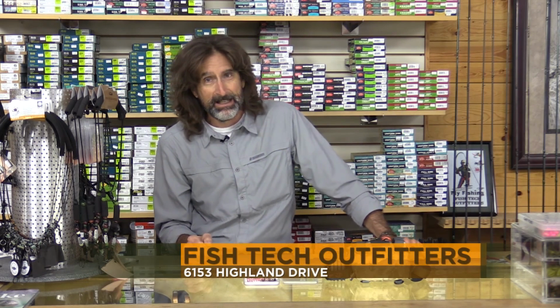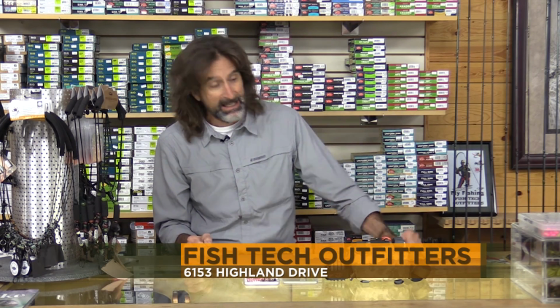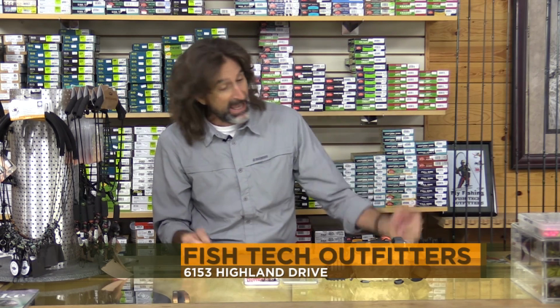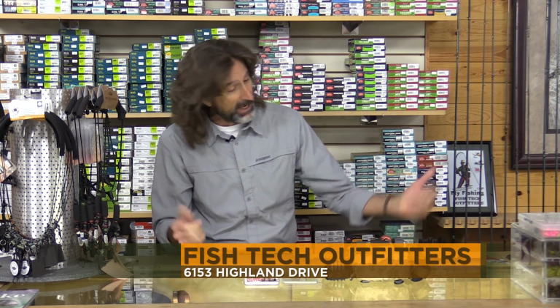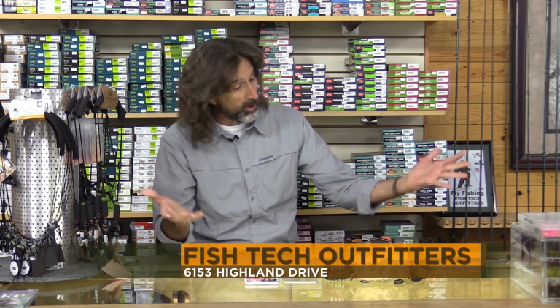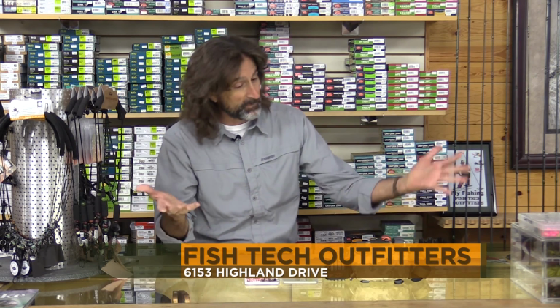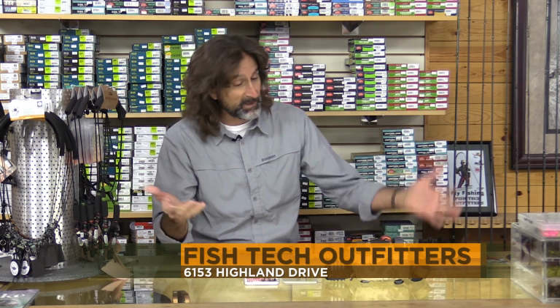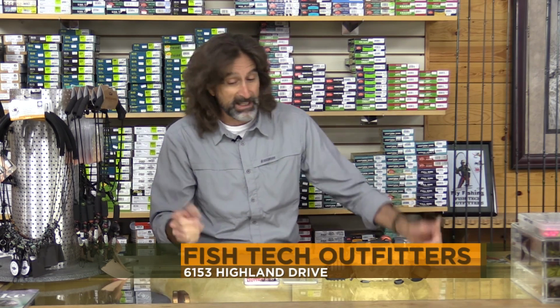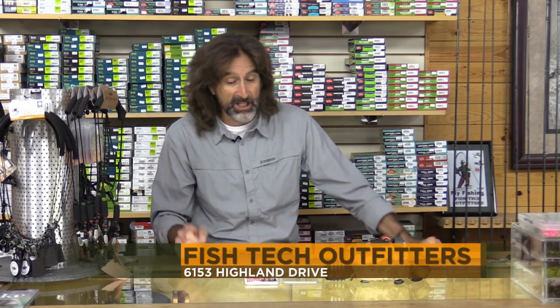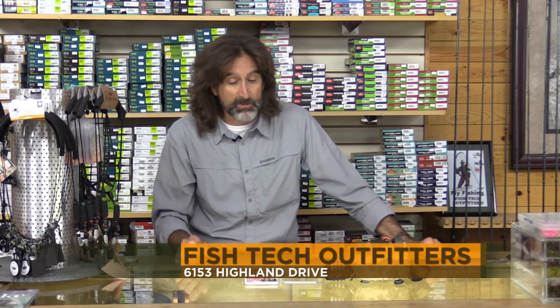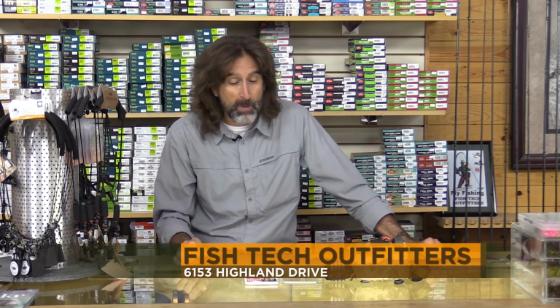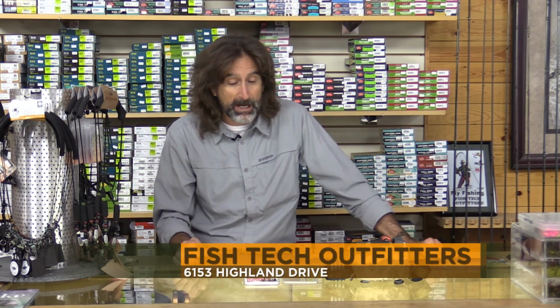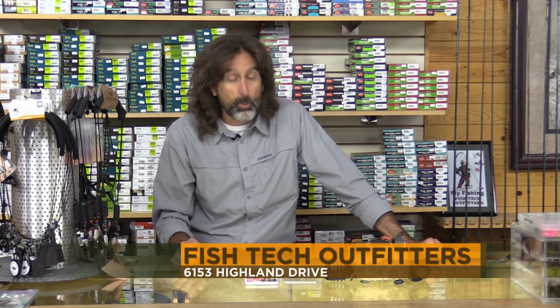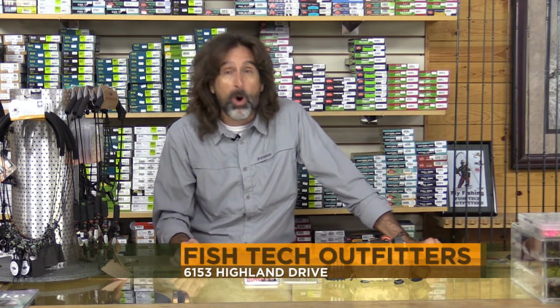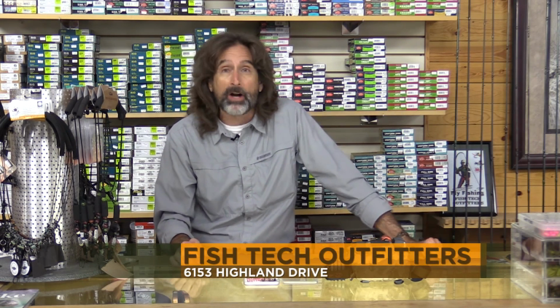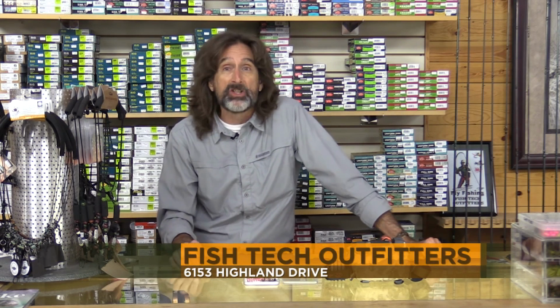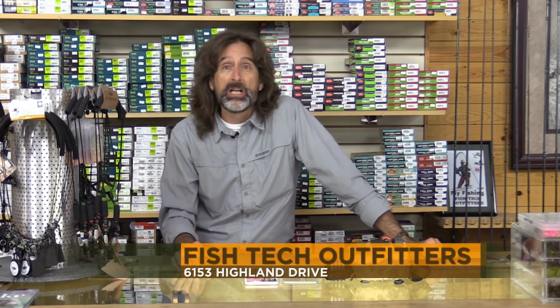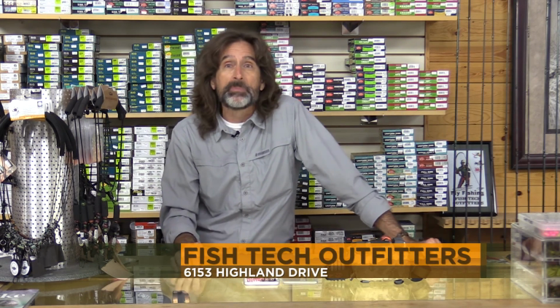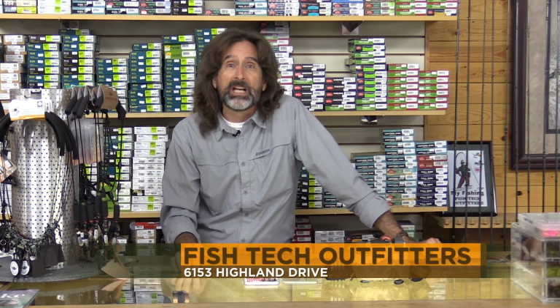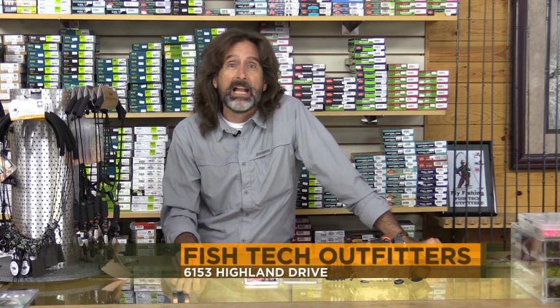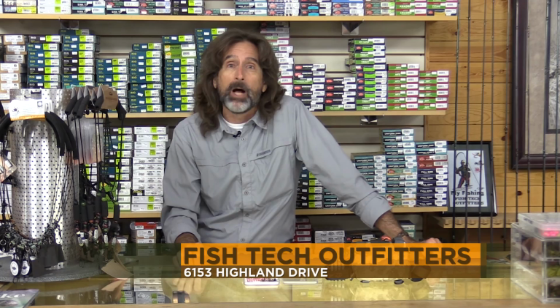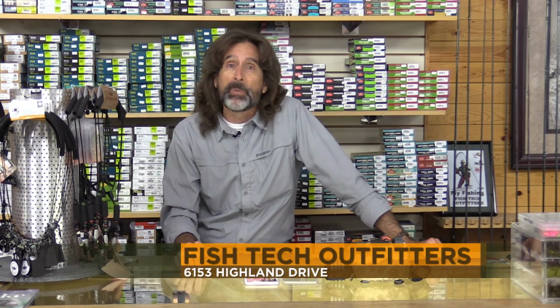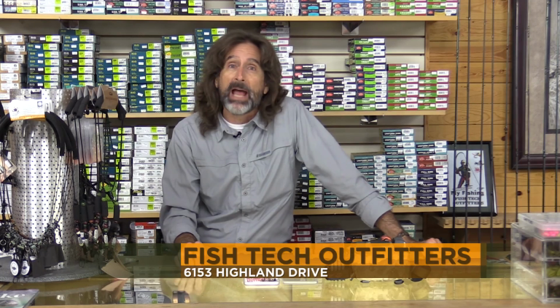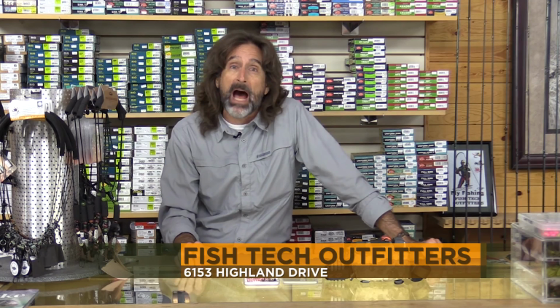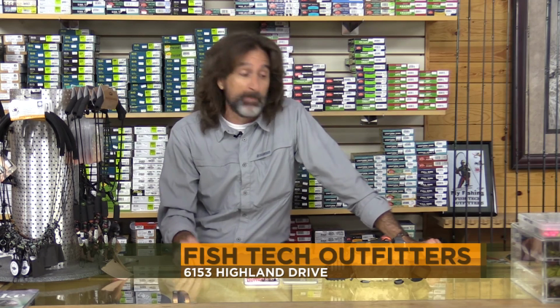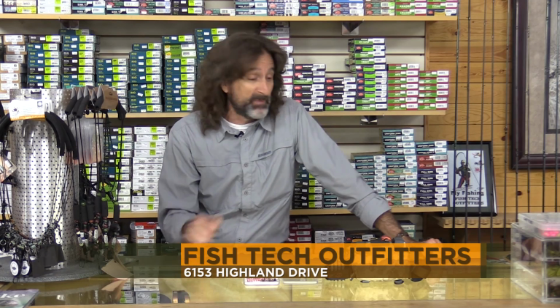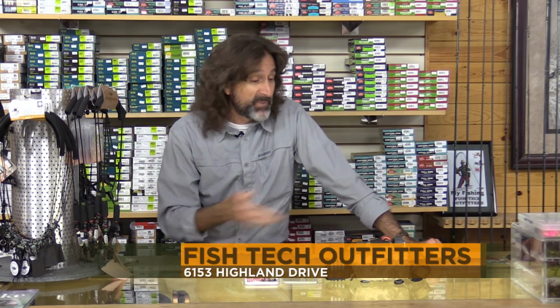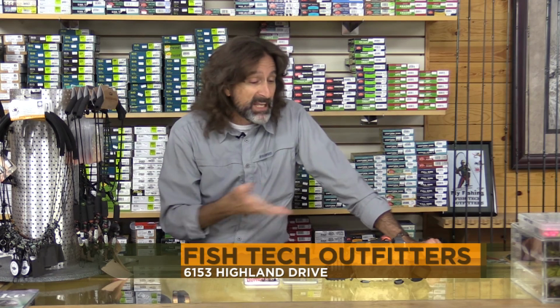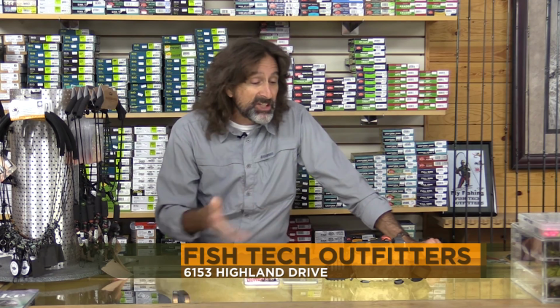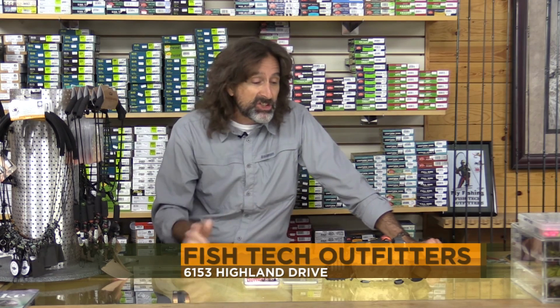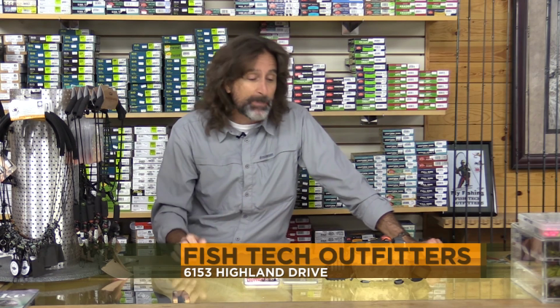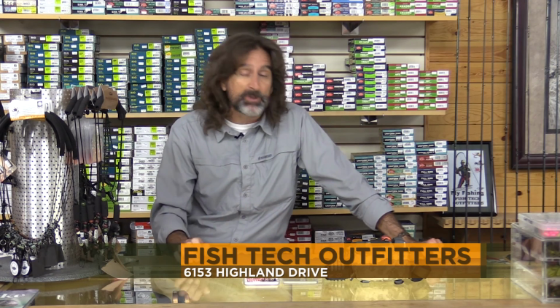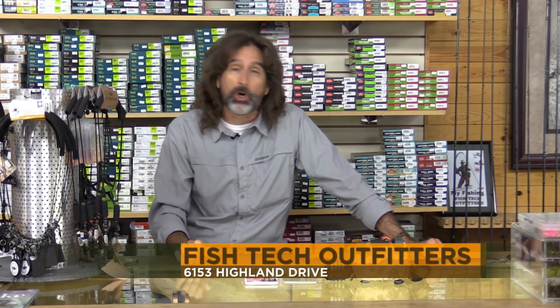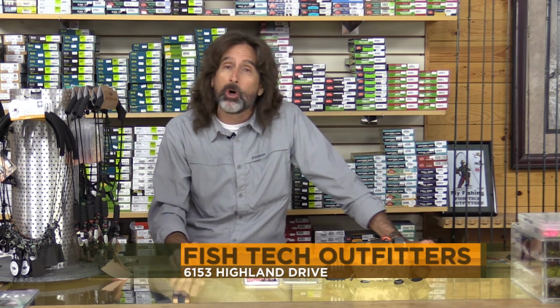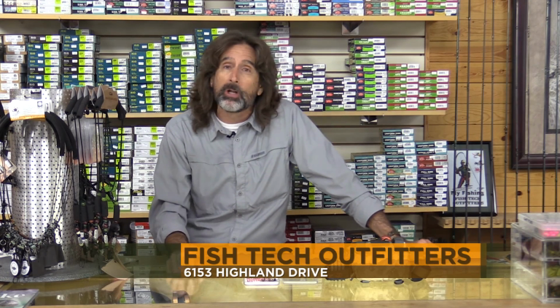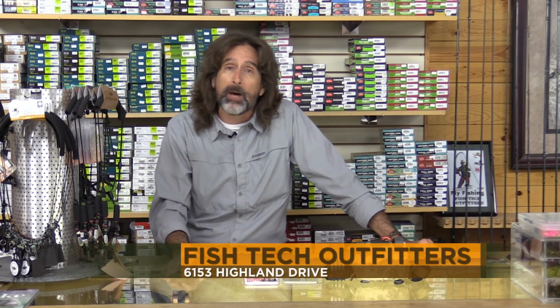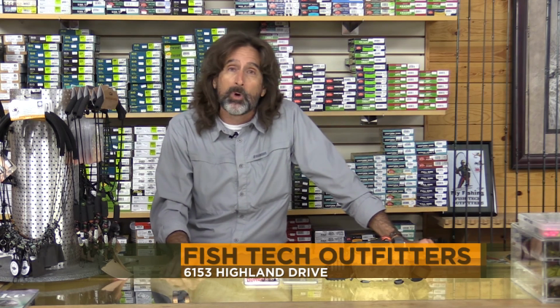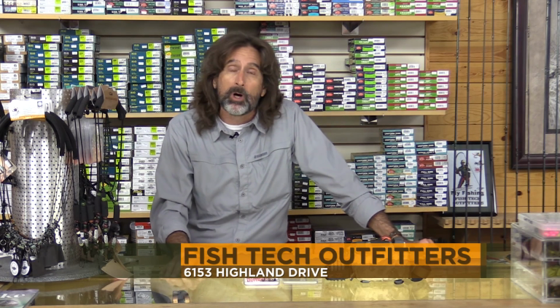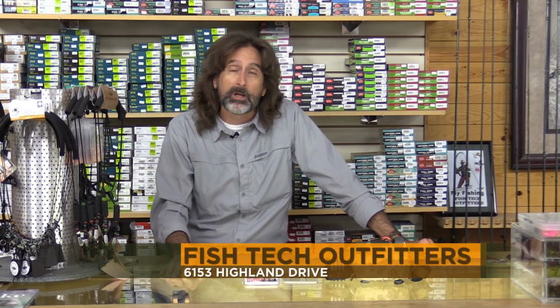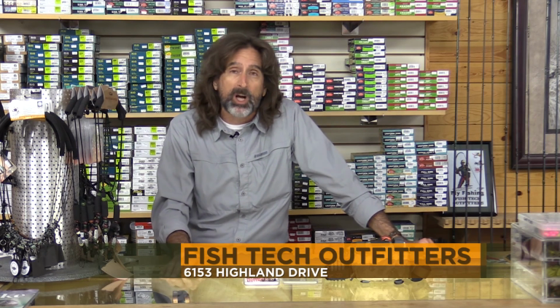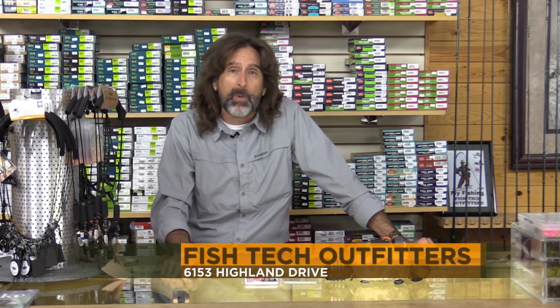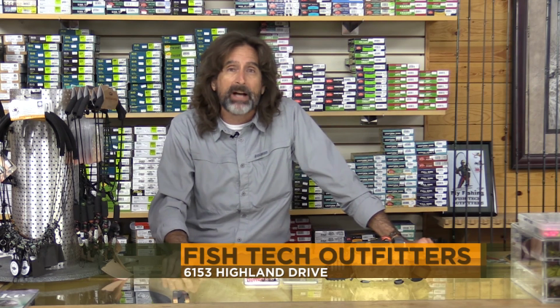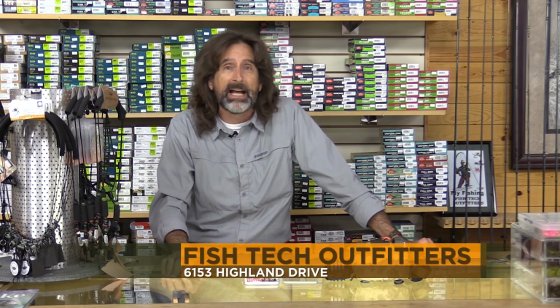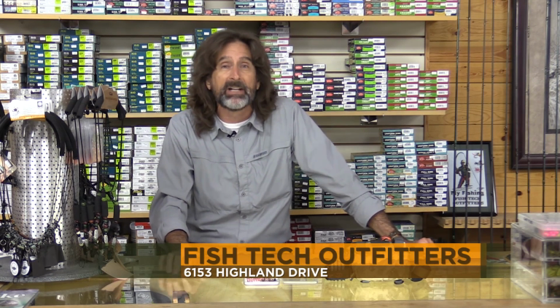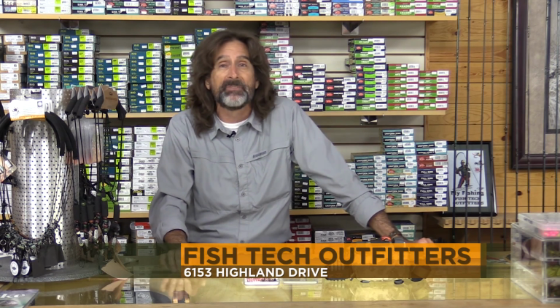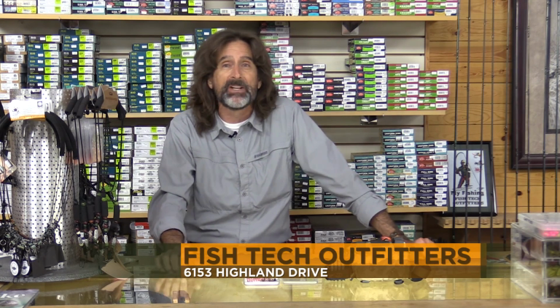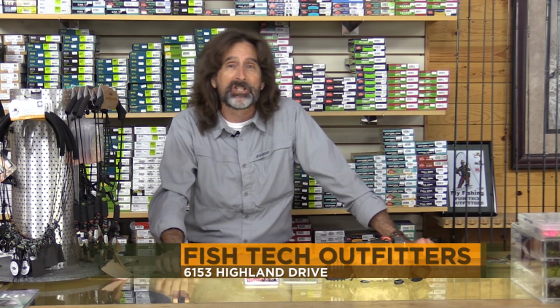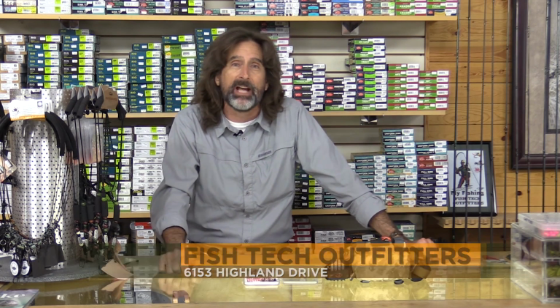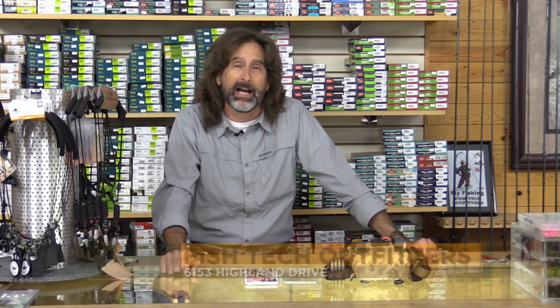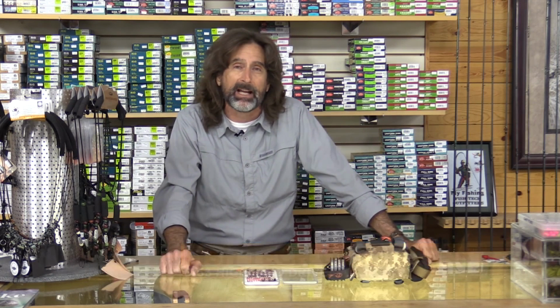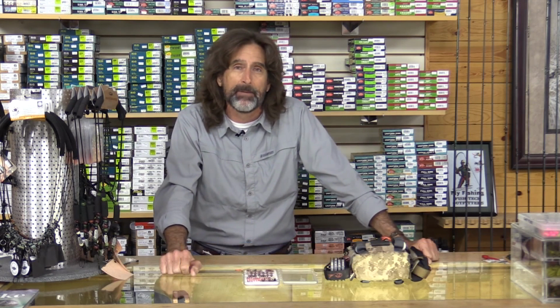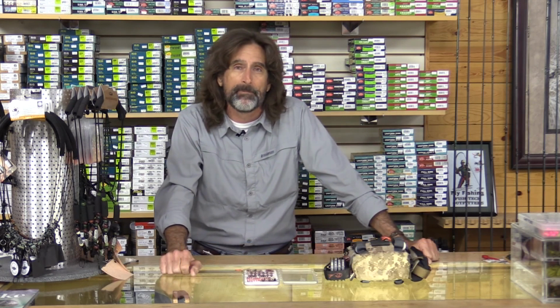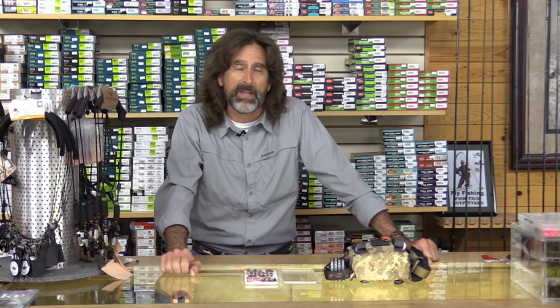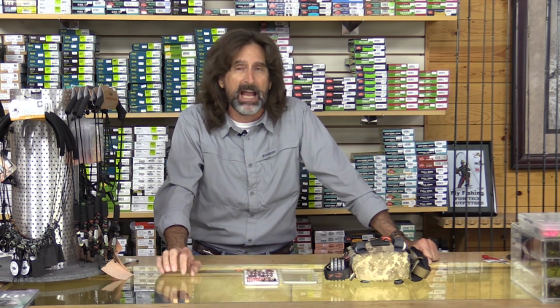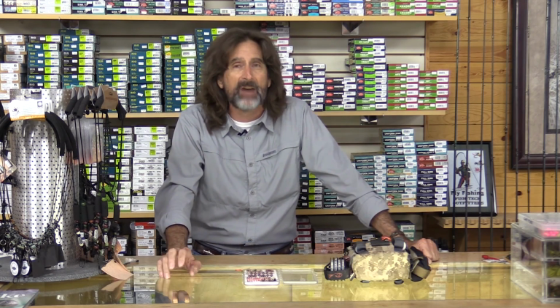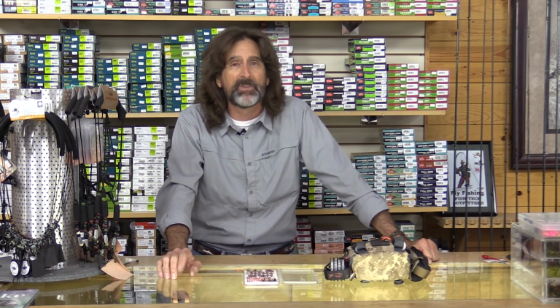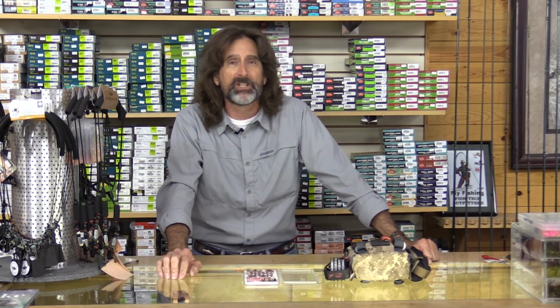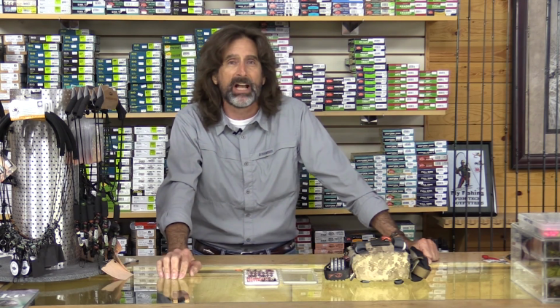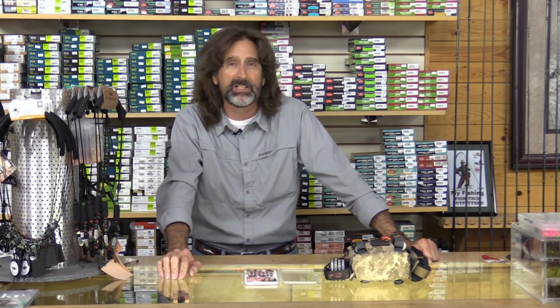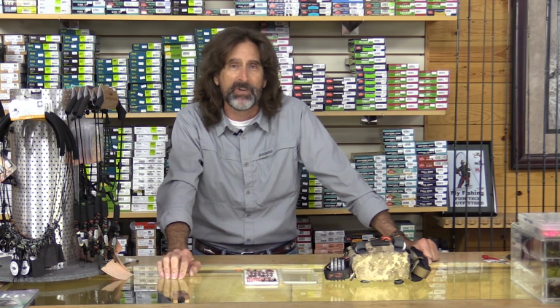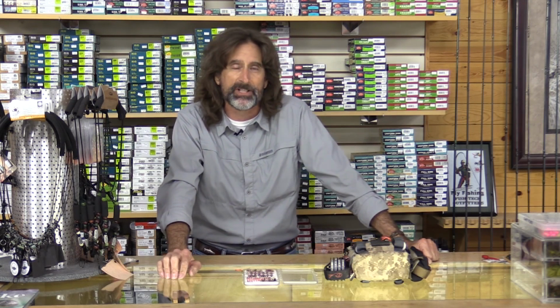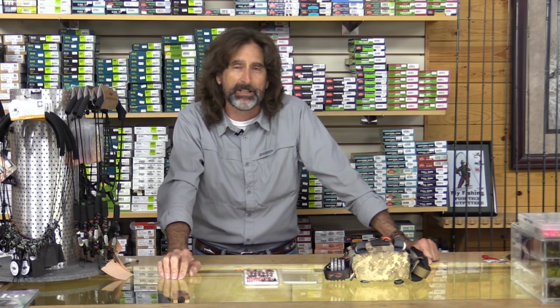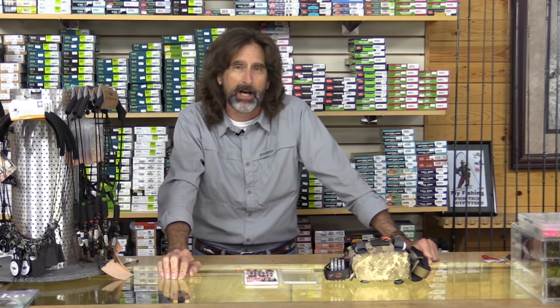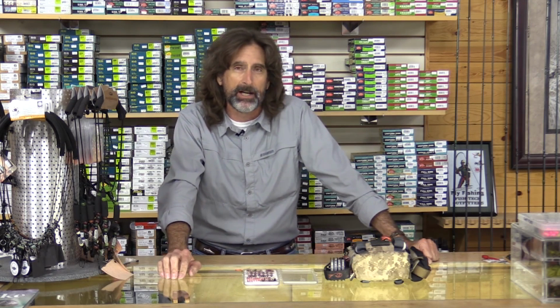Hopefully these muddy water tips can help you out, but for these tips and a whole lot more, come on down to Fish Tech. And now for tonight's fishing line.